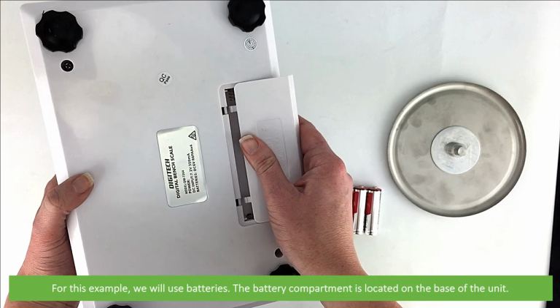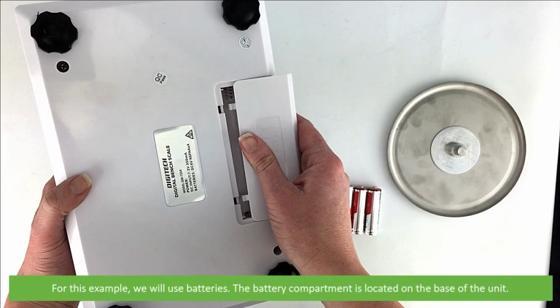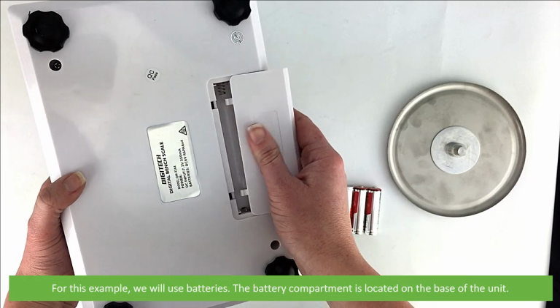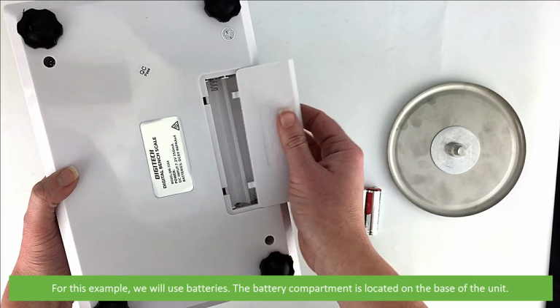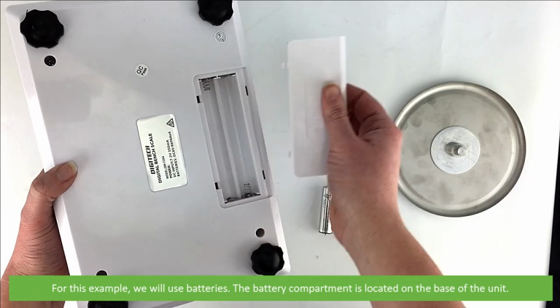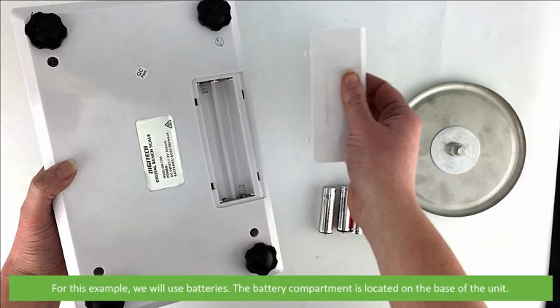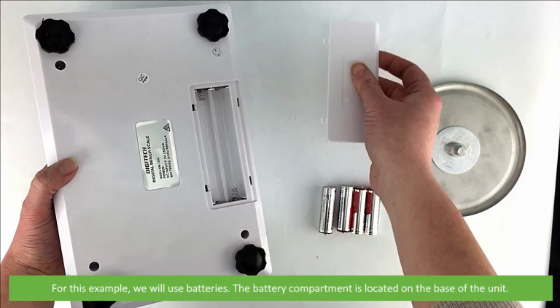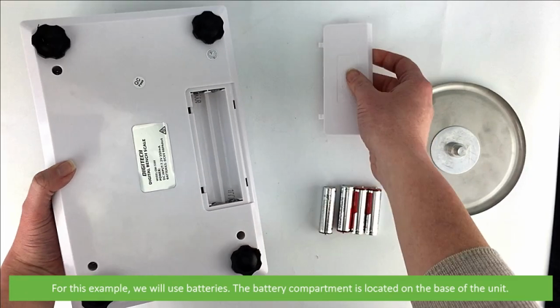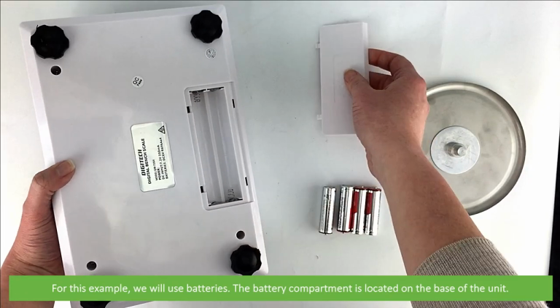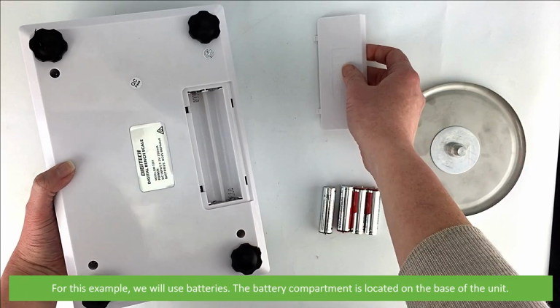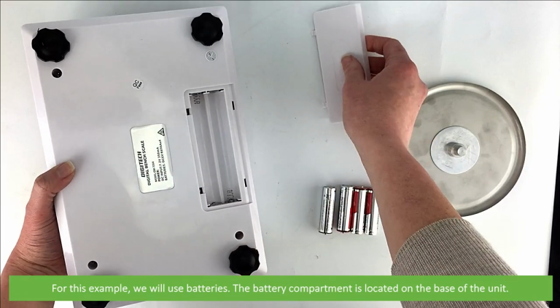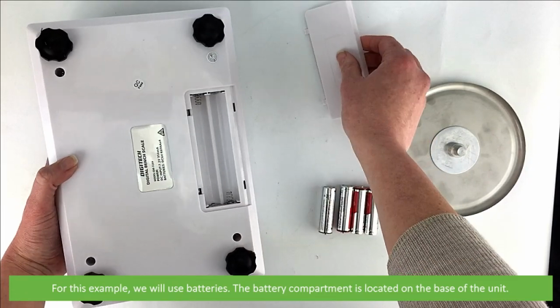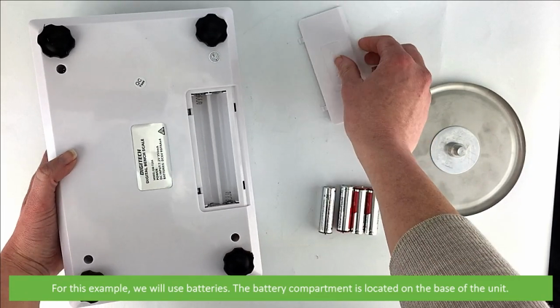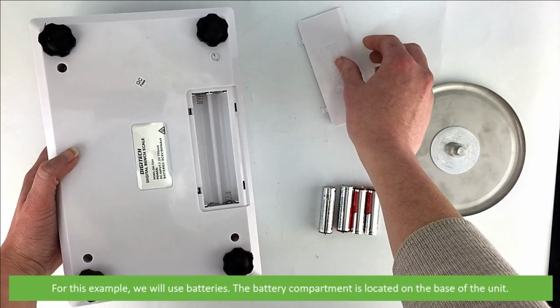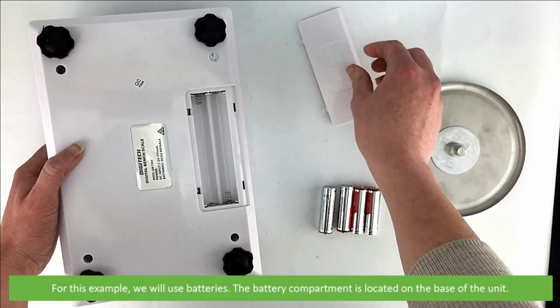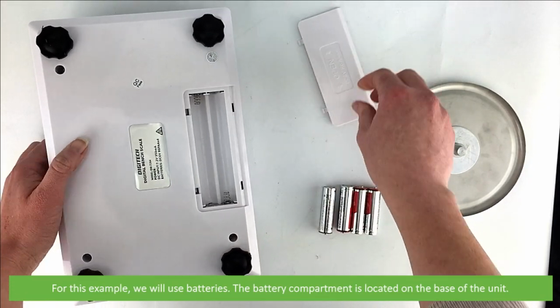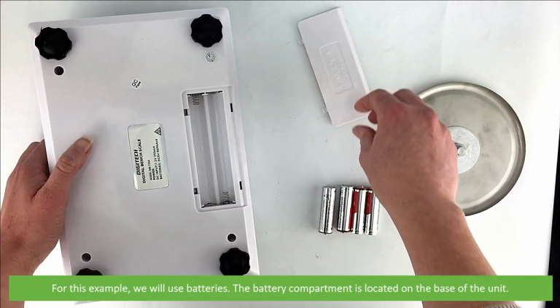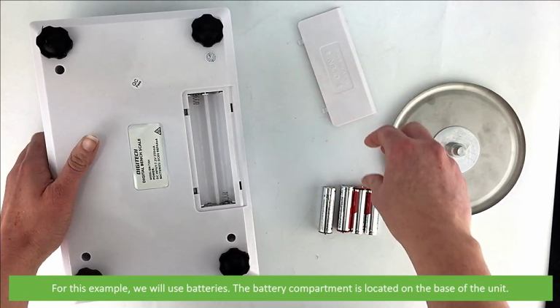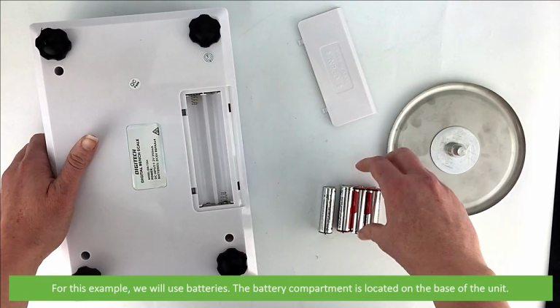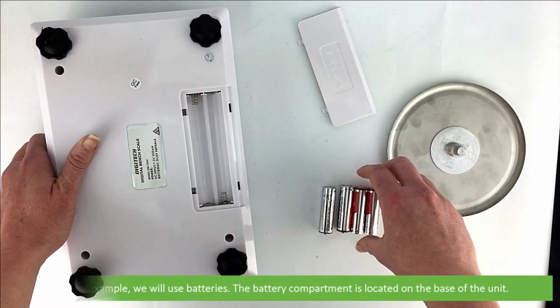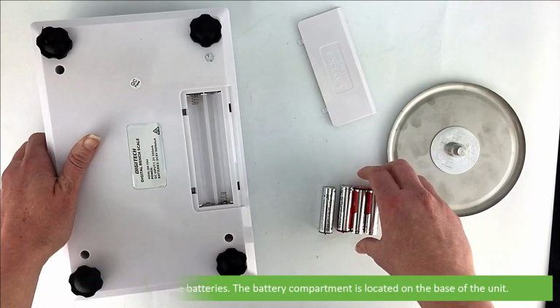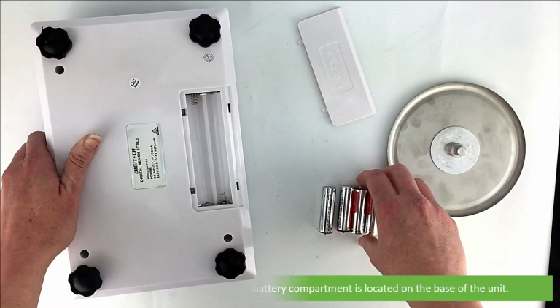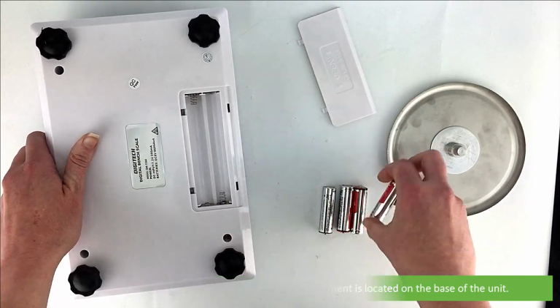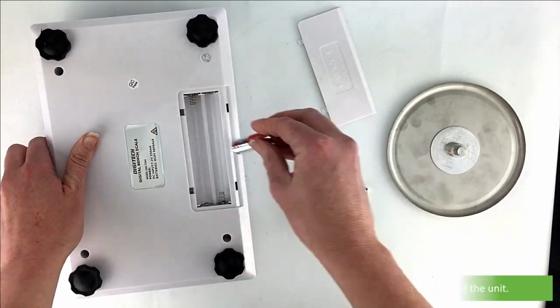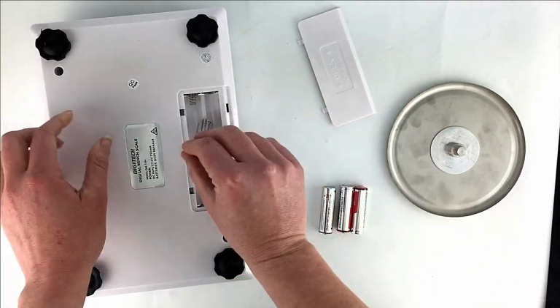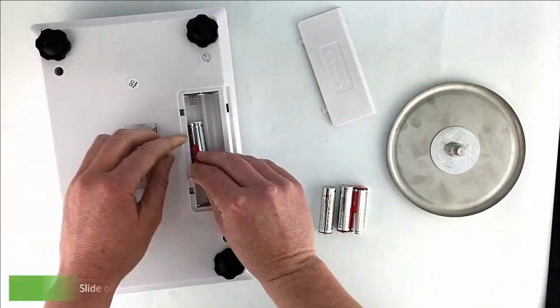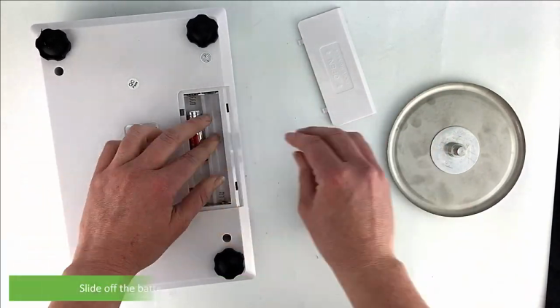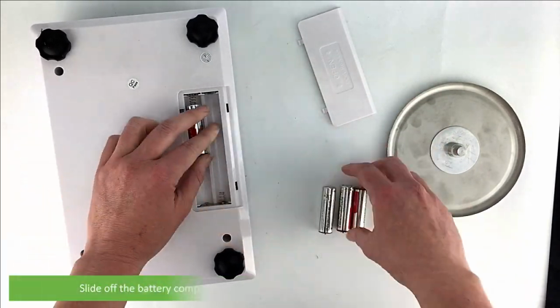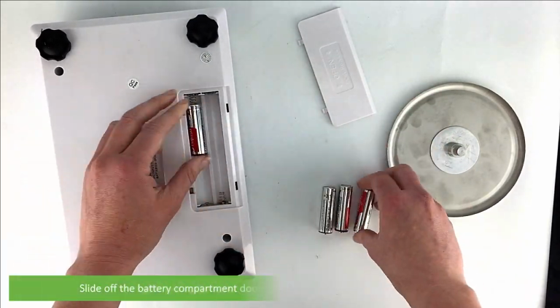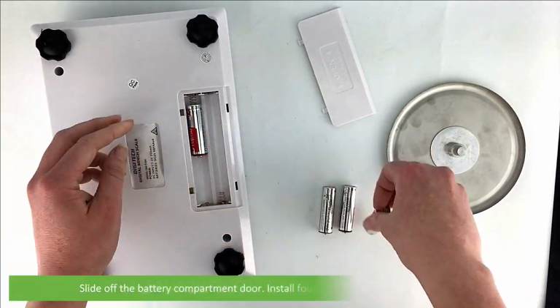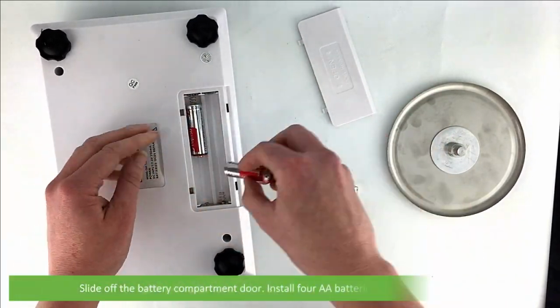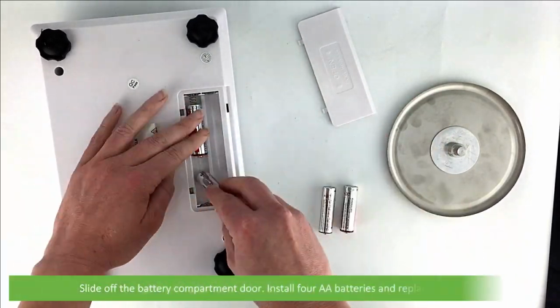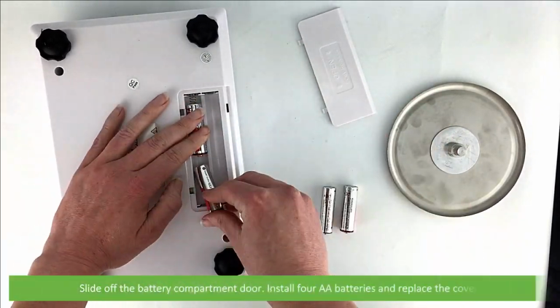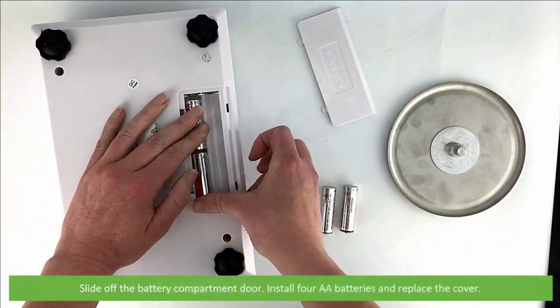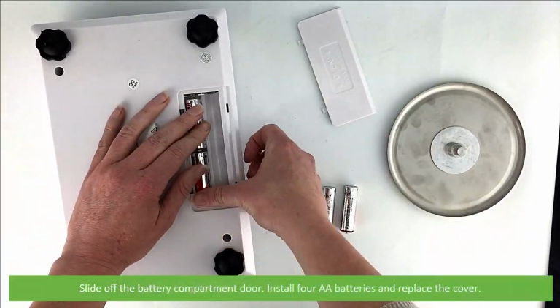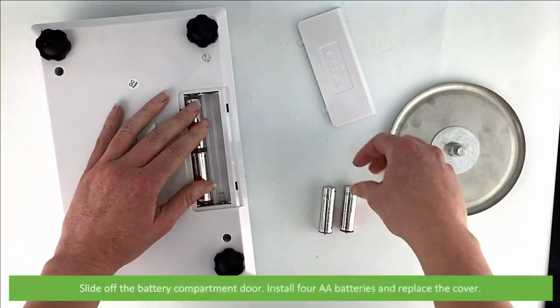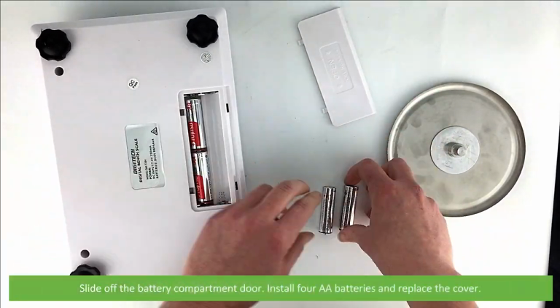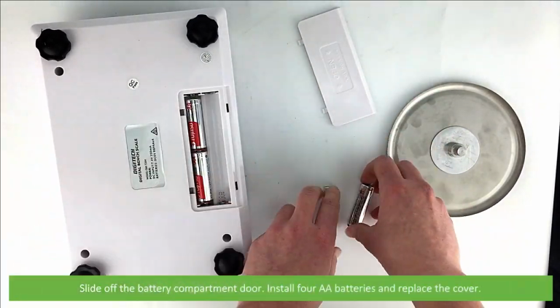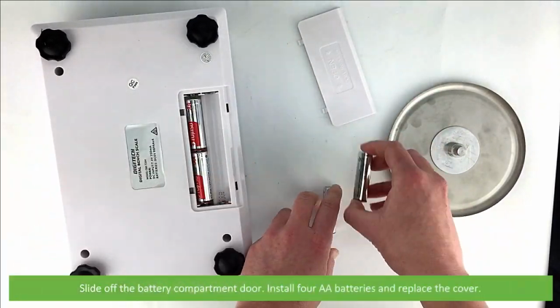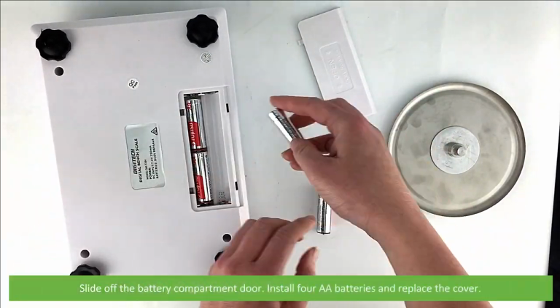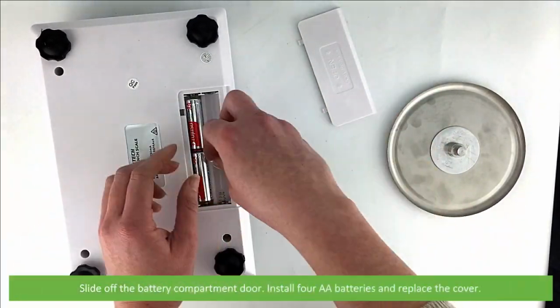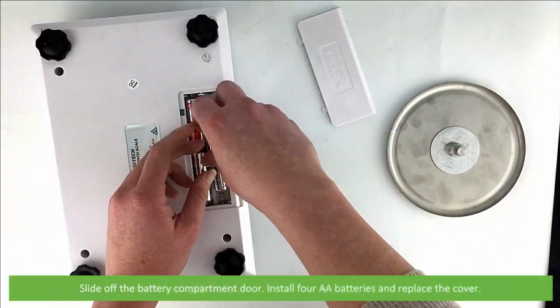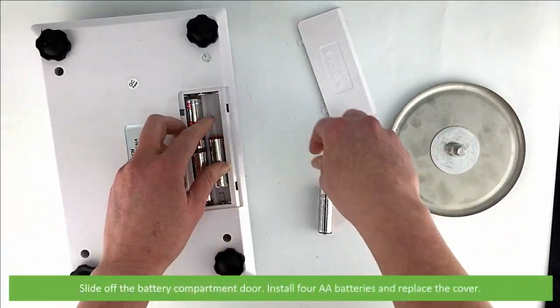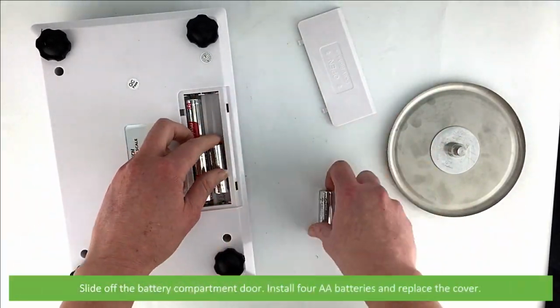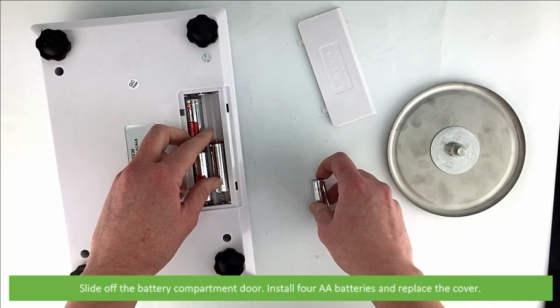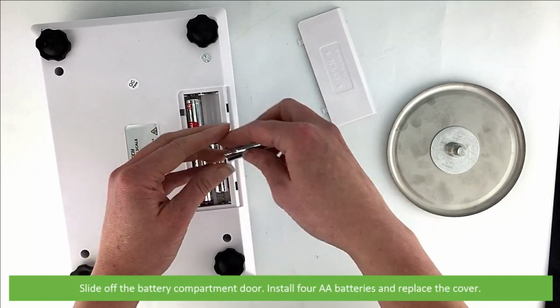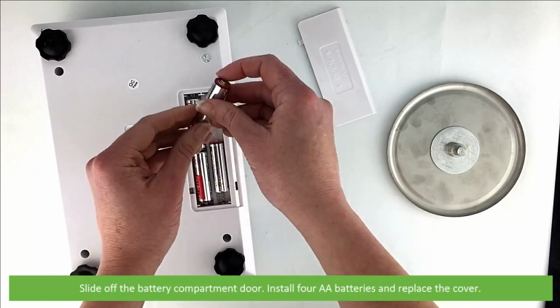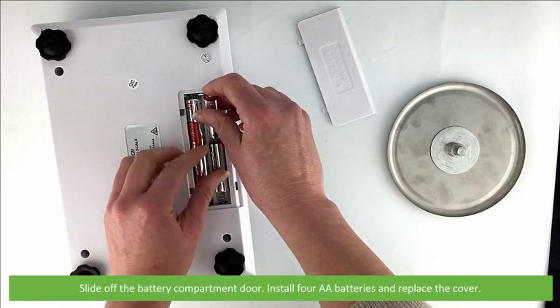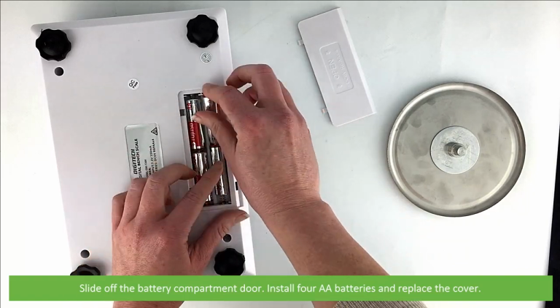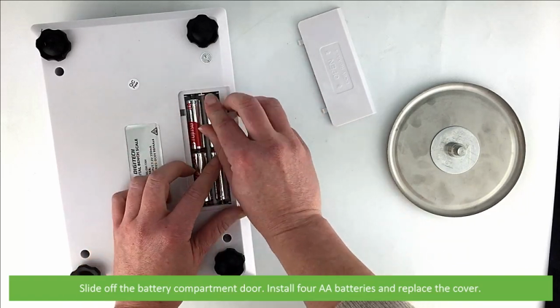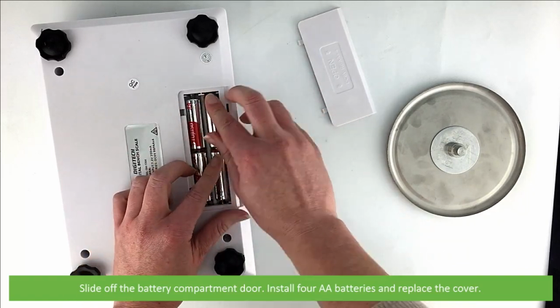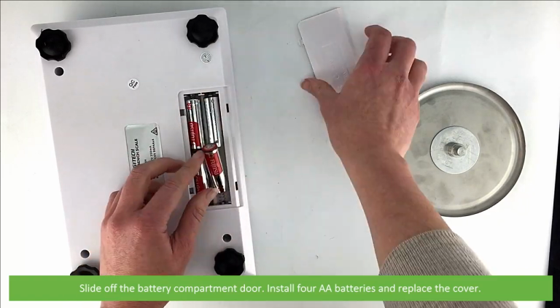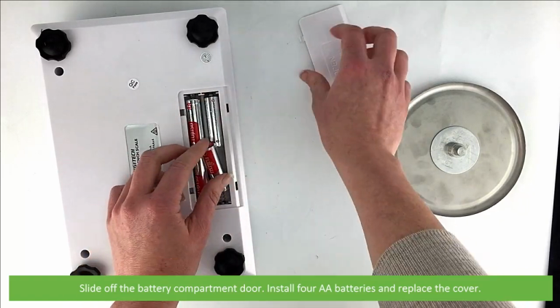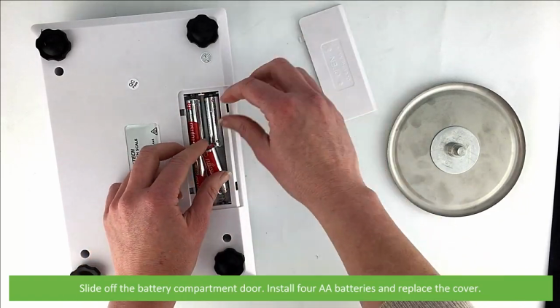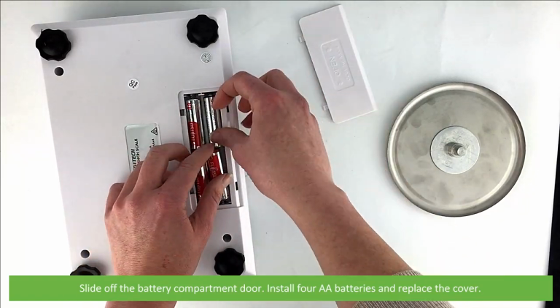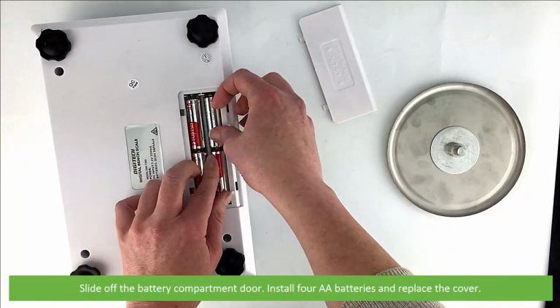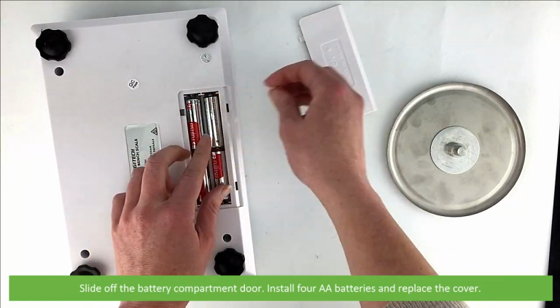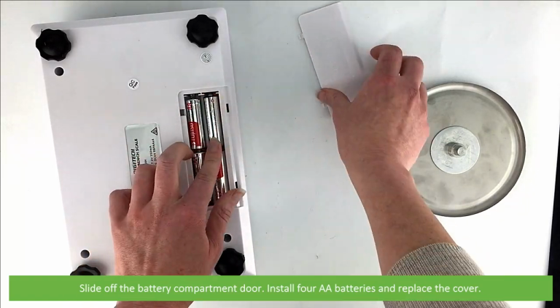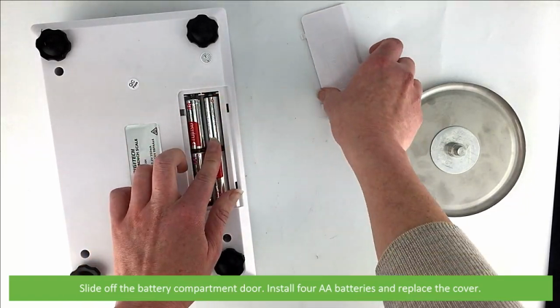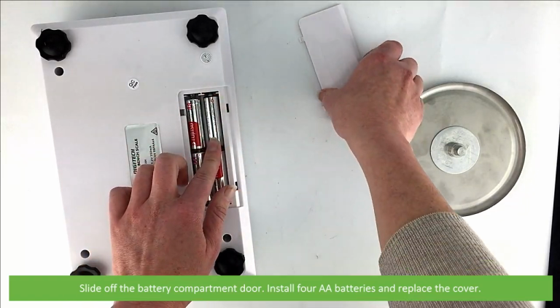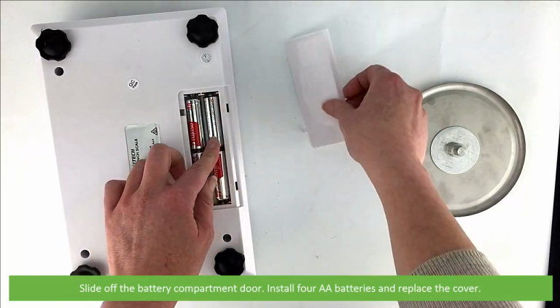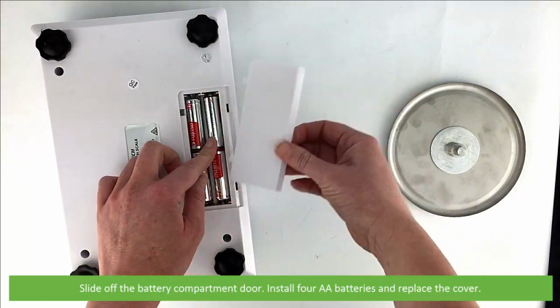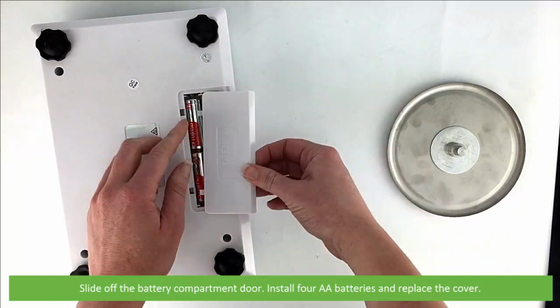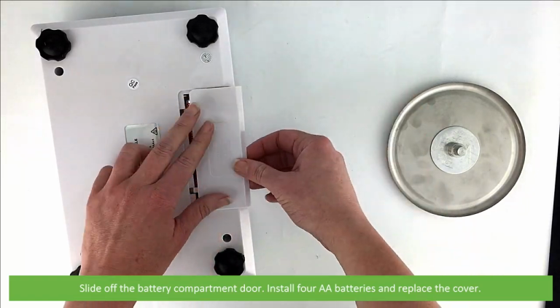The battery compartment is located on the base of the unit. Slide off the battery compartment door, install four AA batteries and replace the cover.